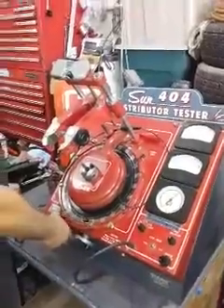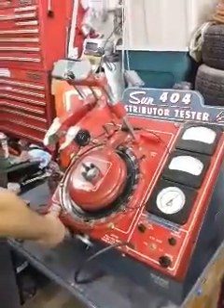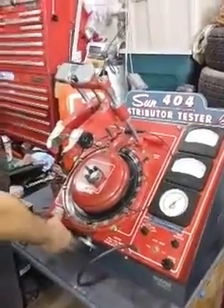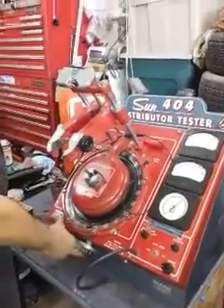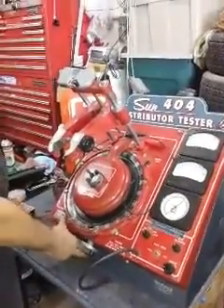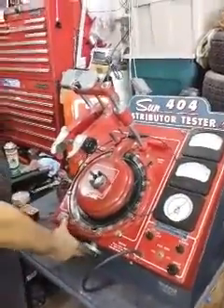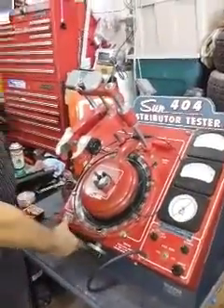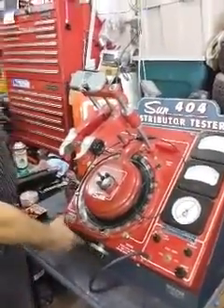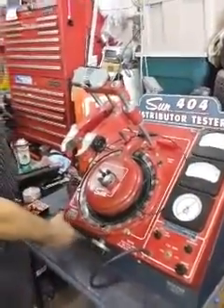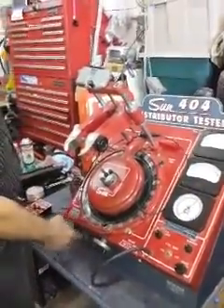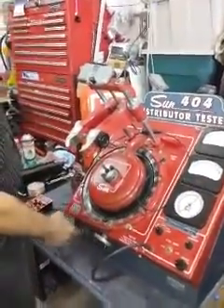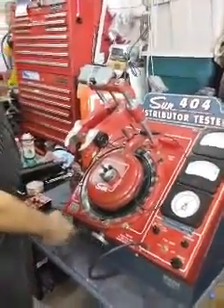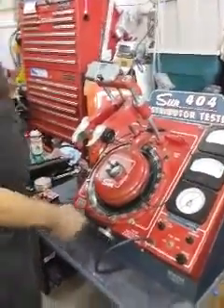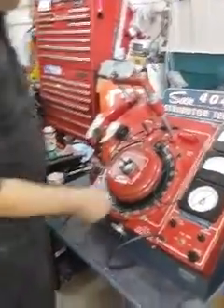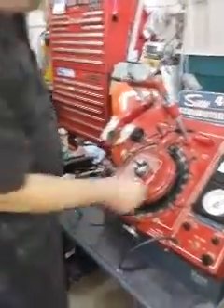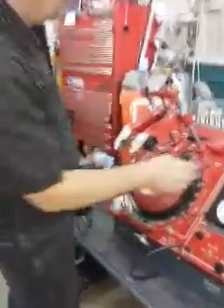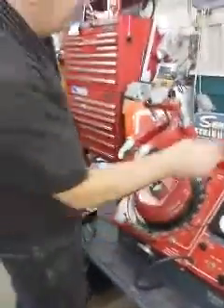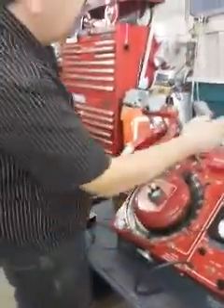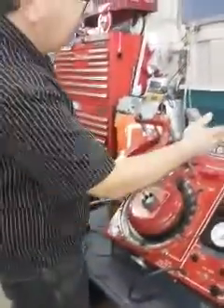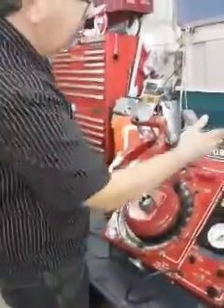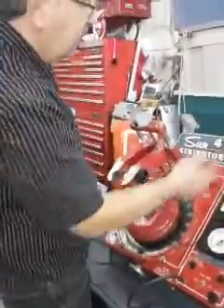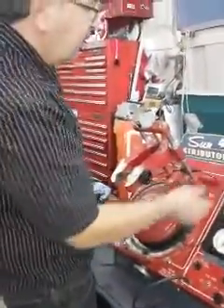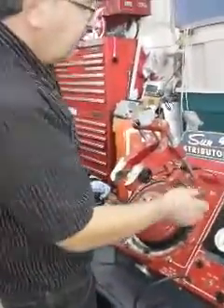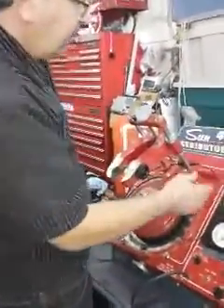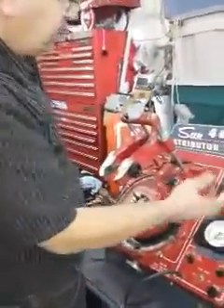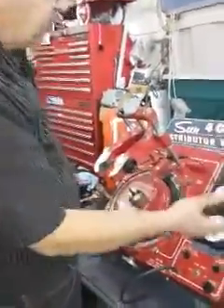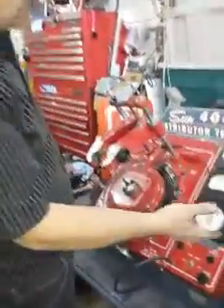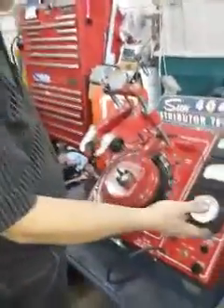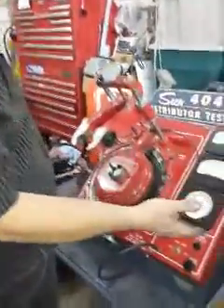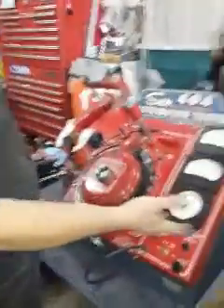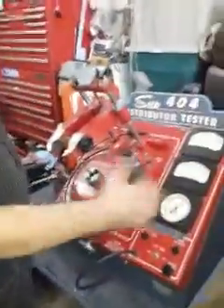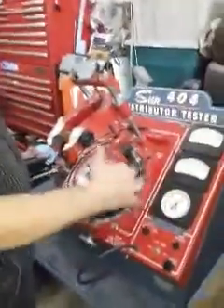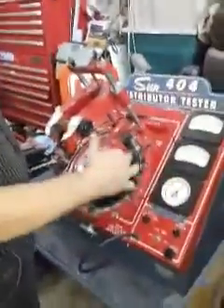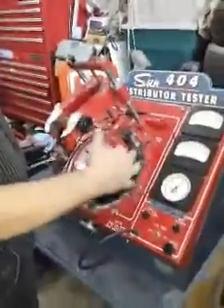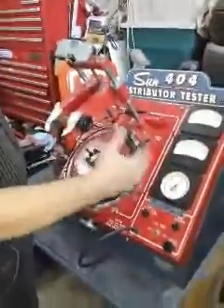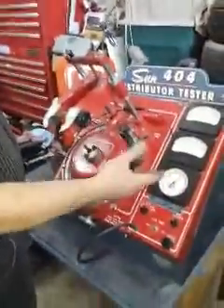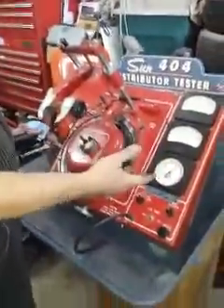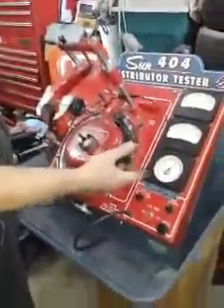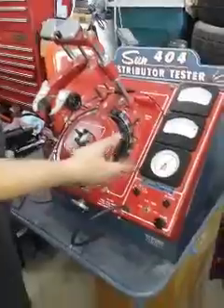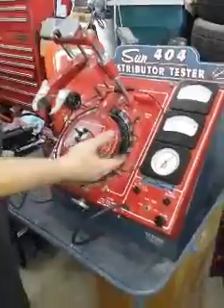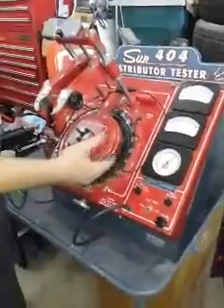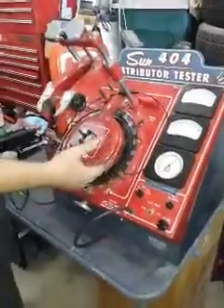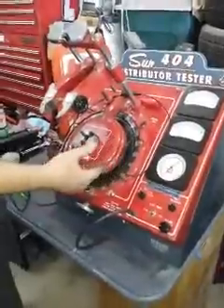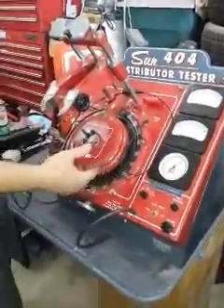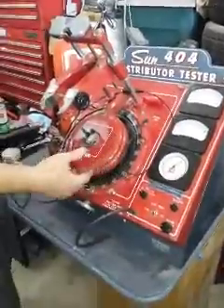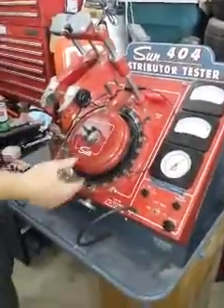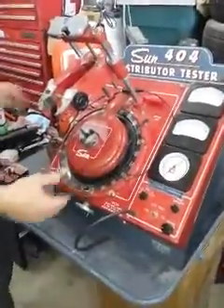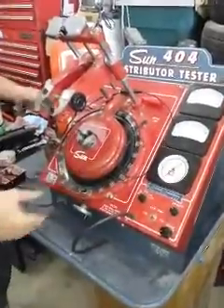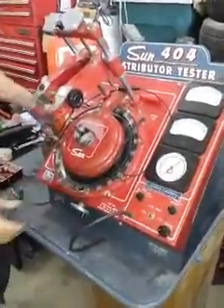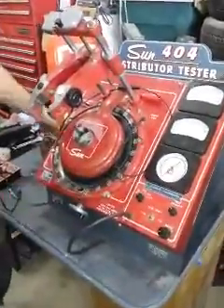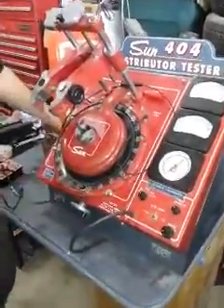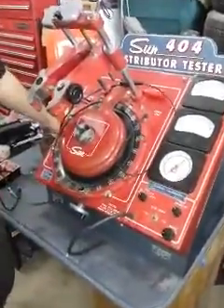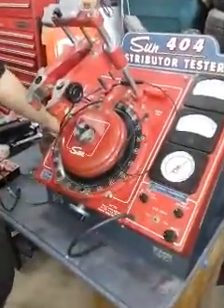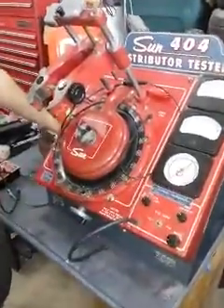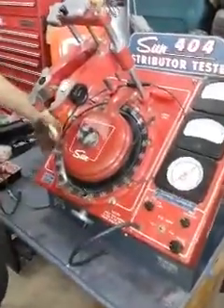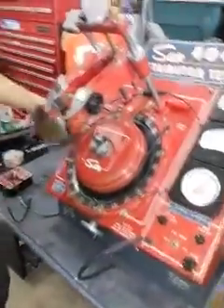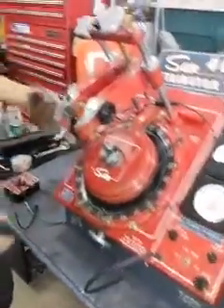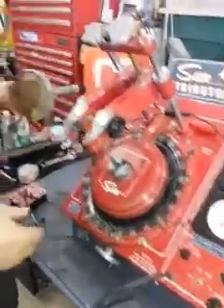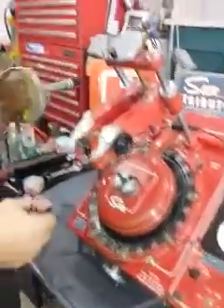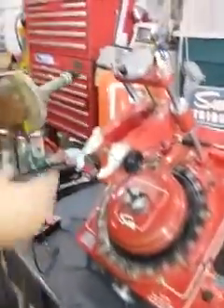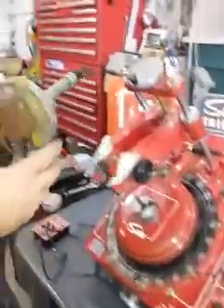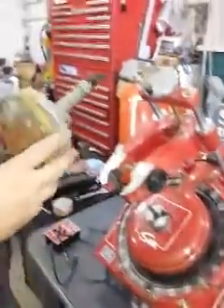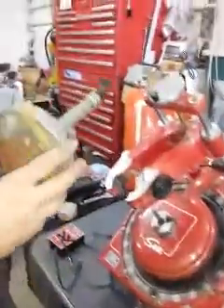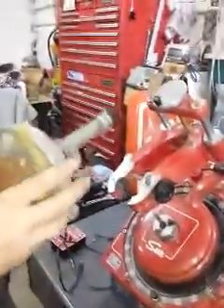Okay, so we got the Sun 404 Tester. I just showed you how a point distributor worked from a Ford. Now we're going to do a GM HEI one.